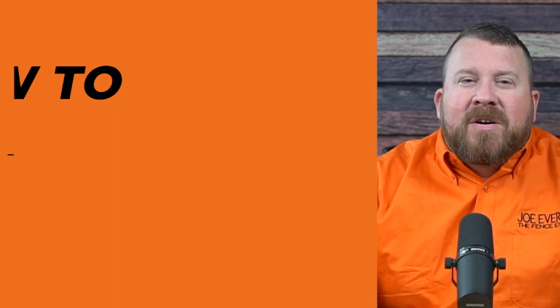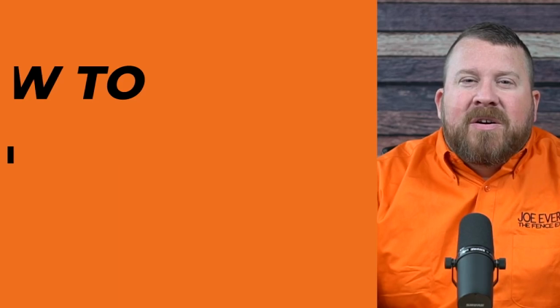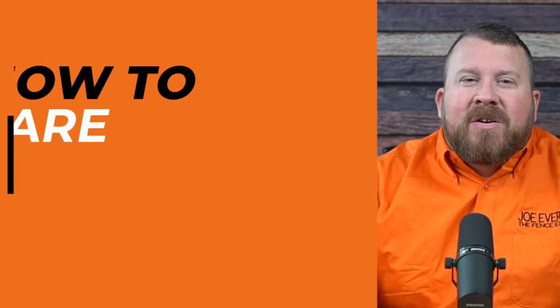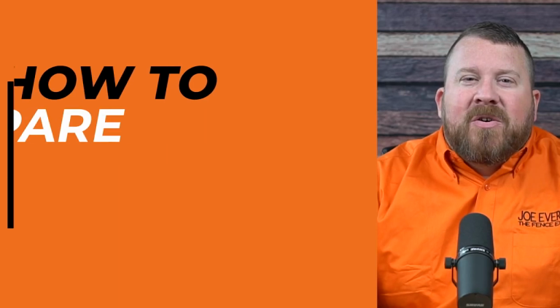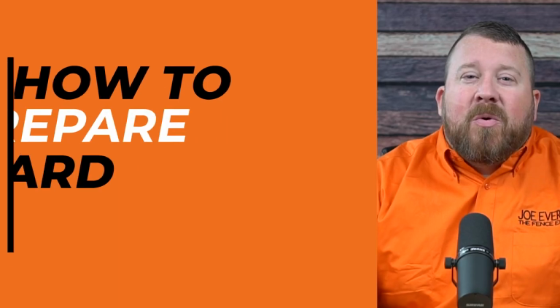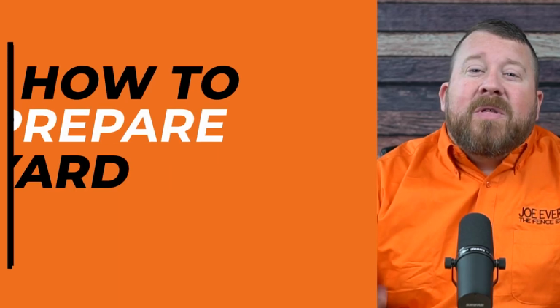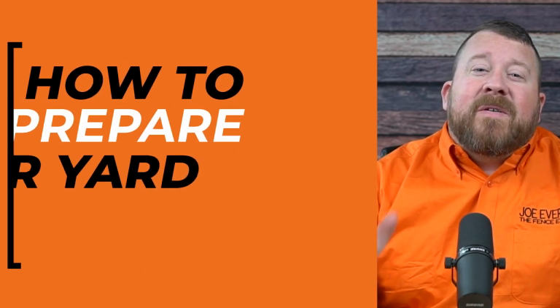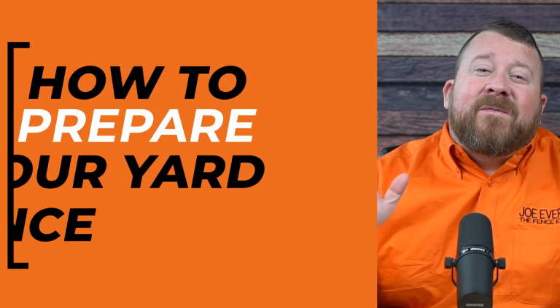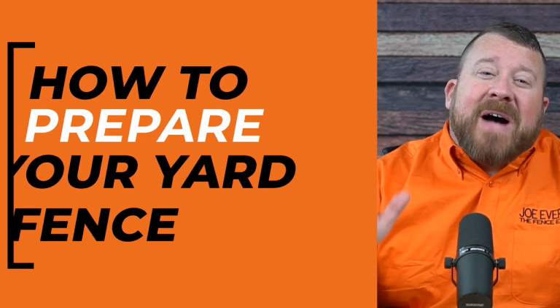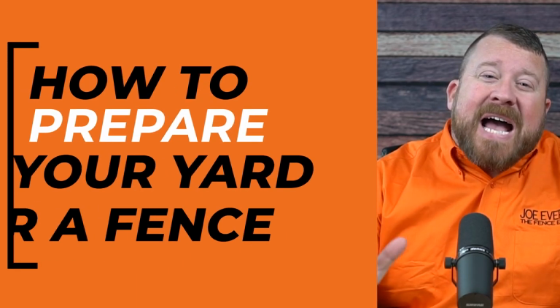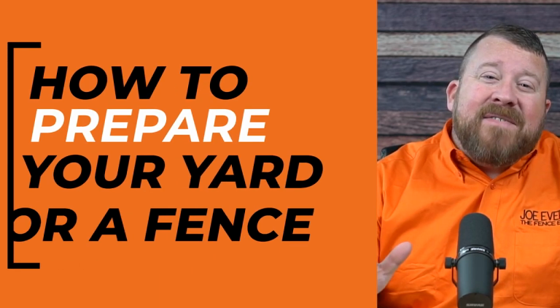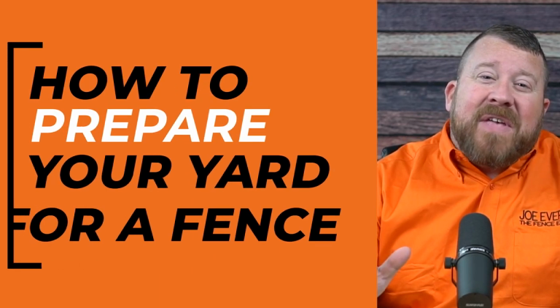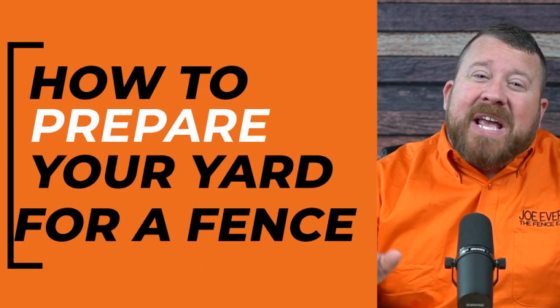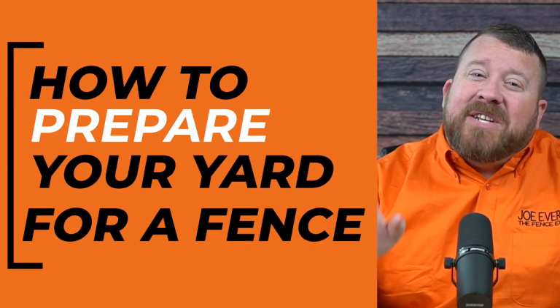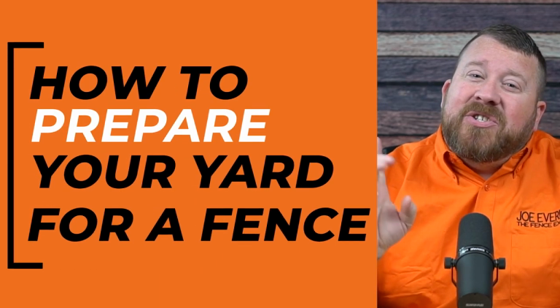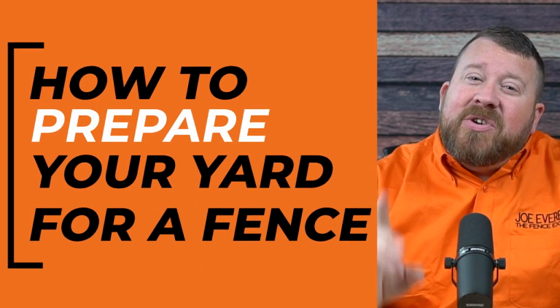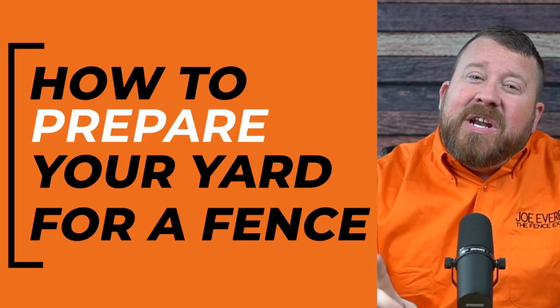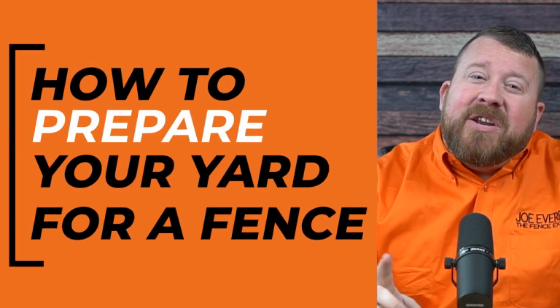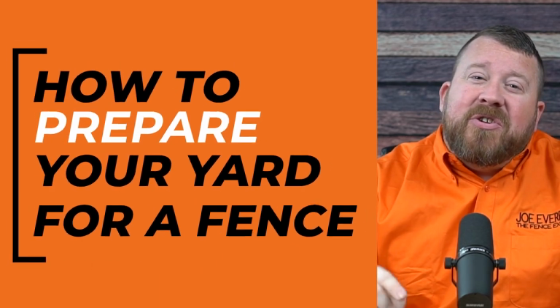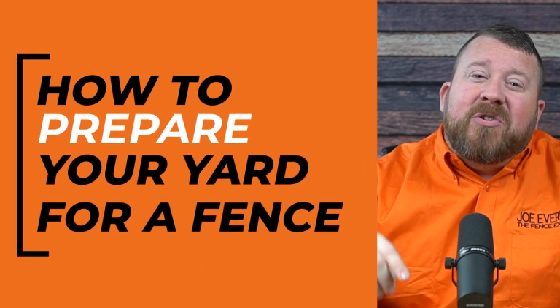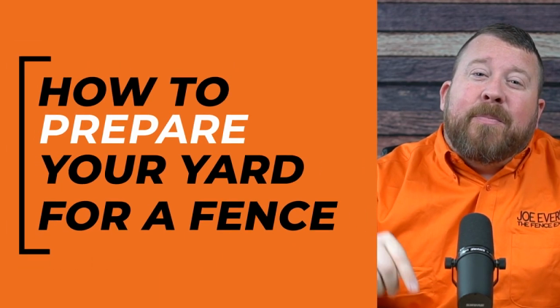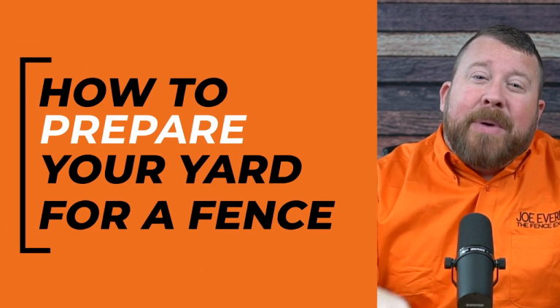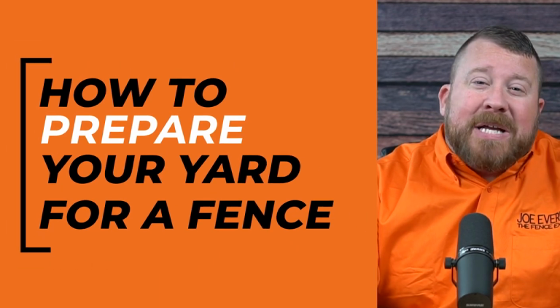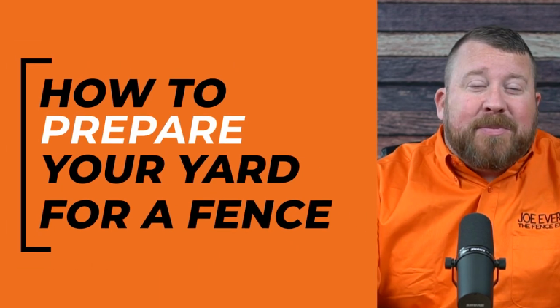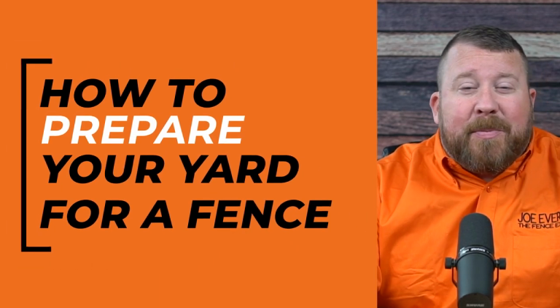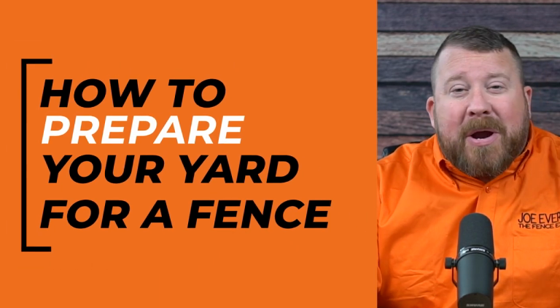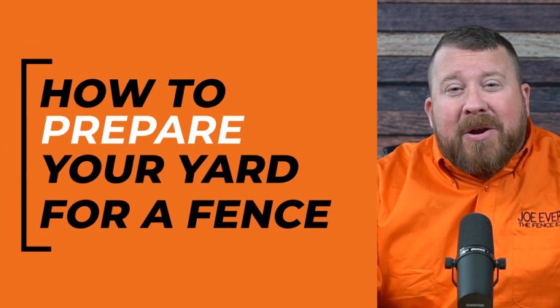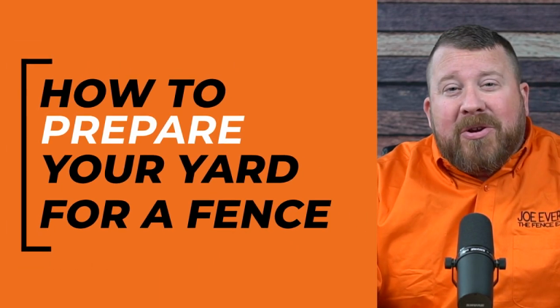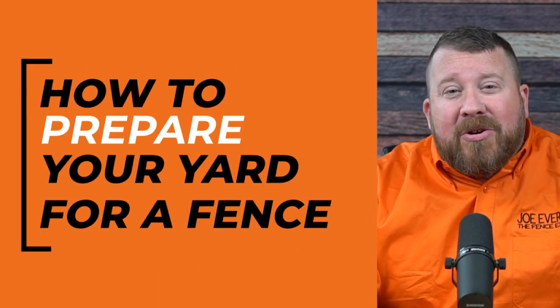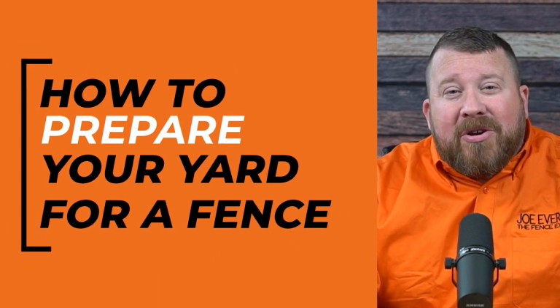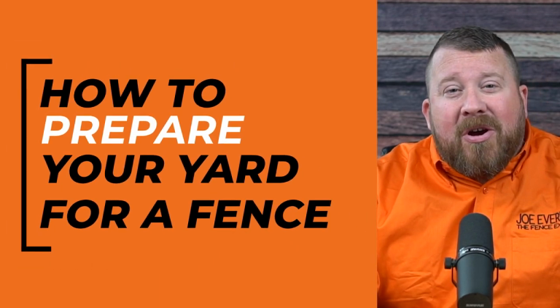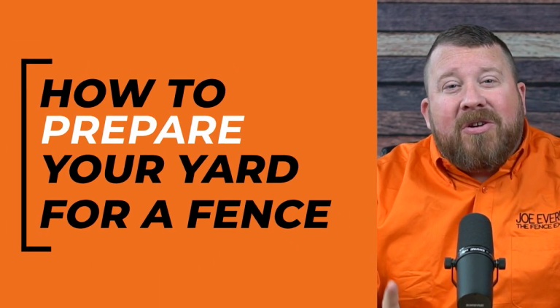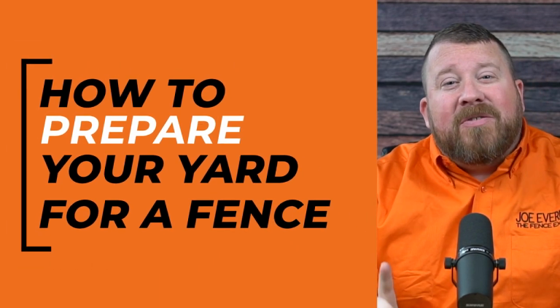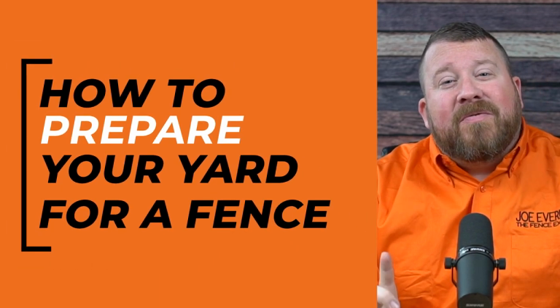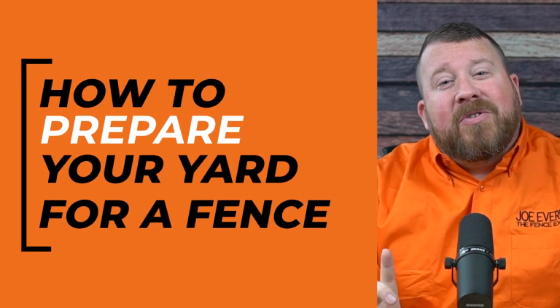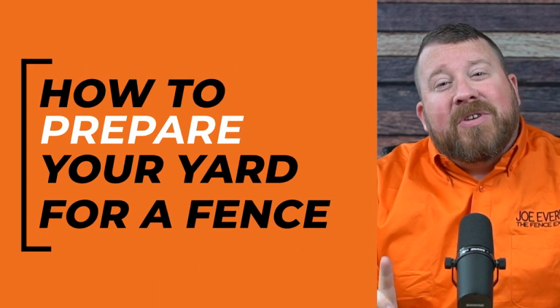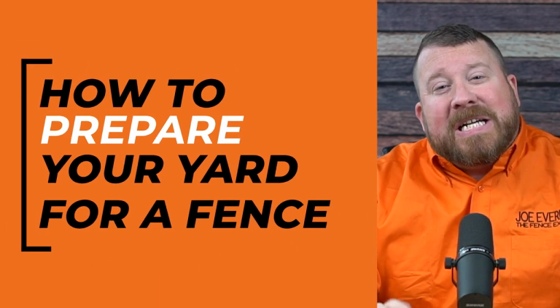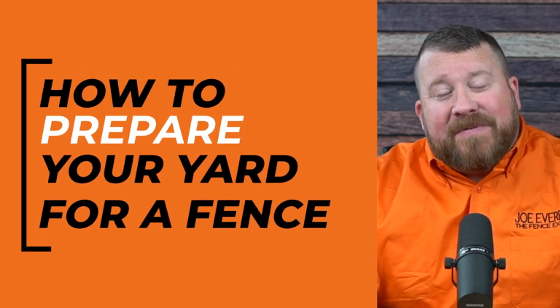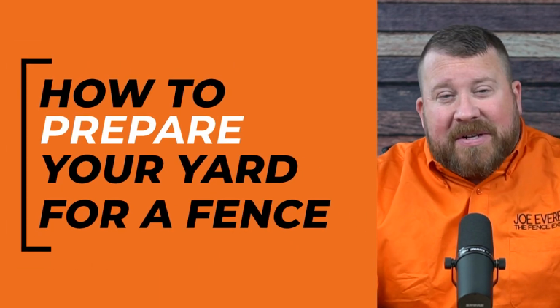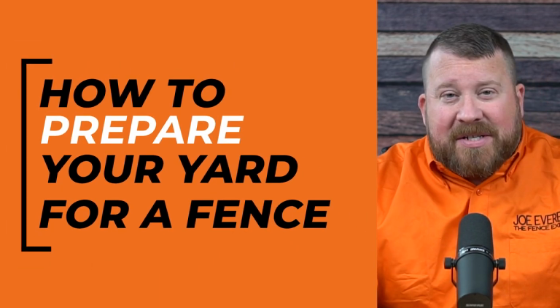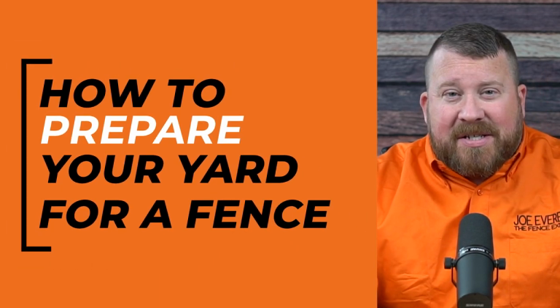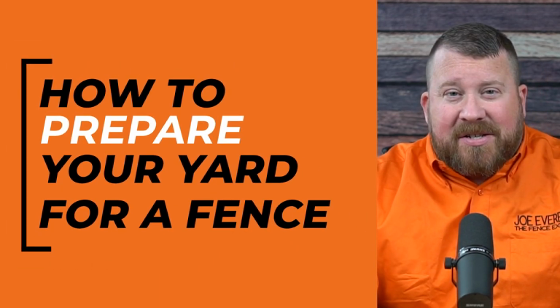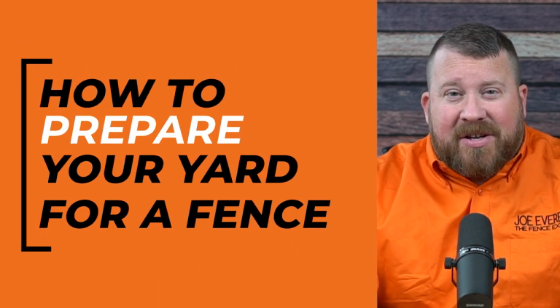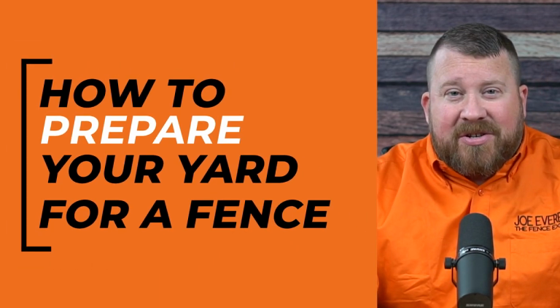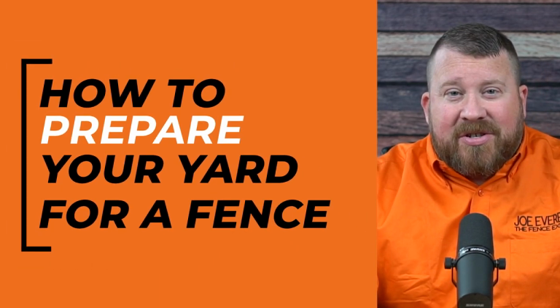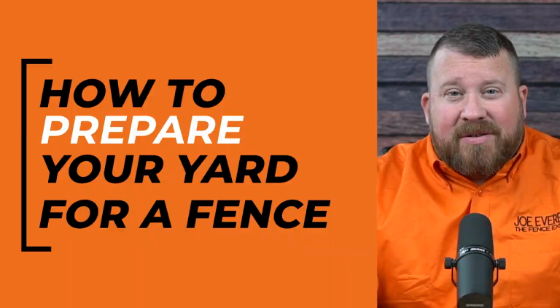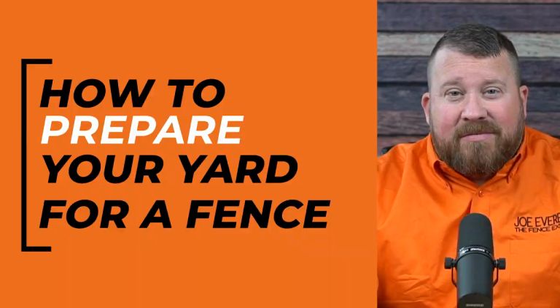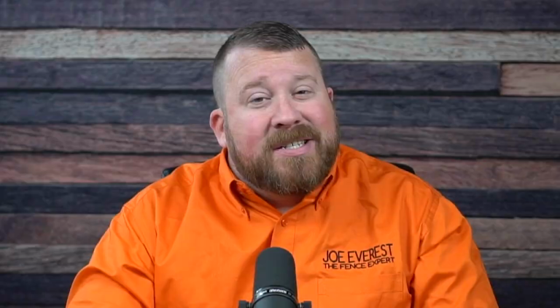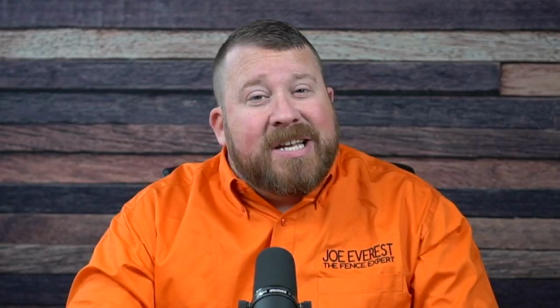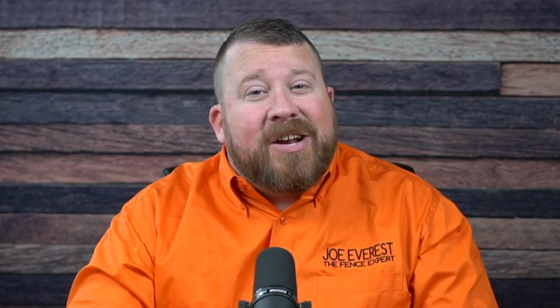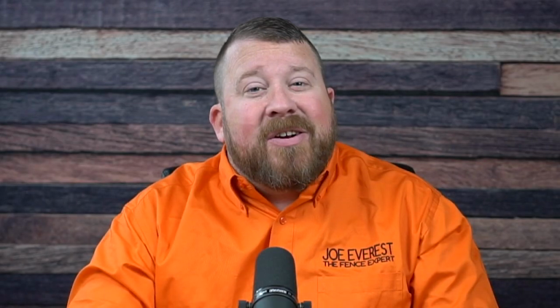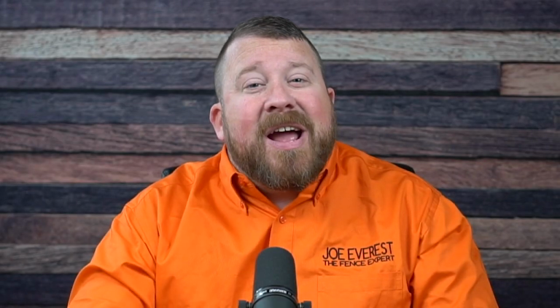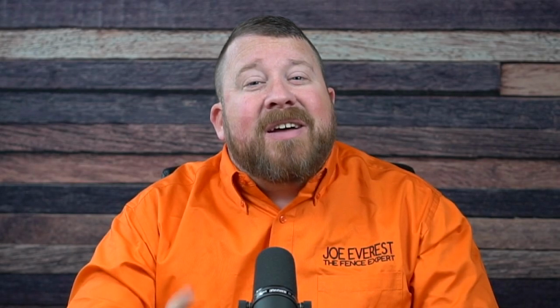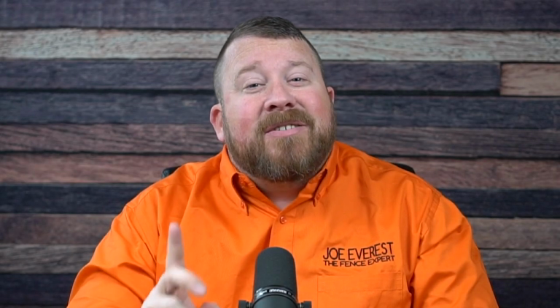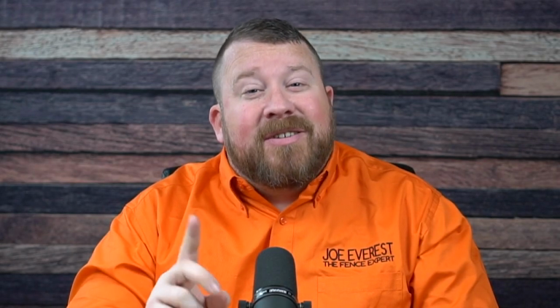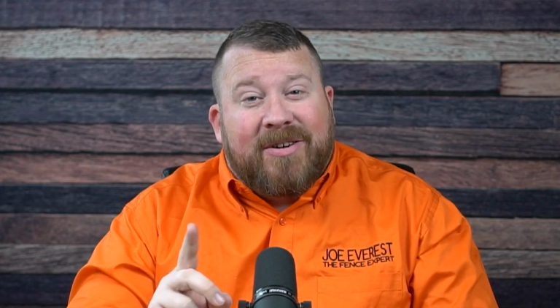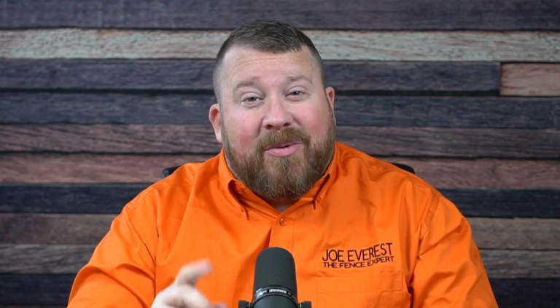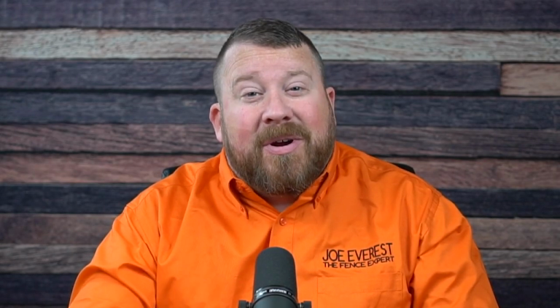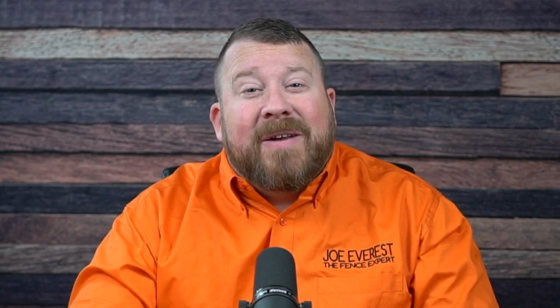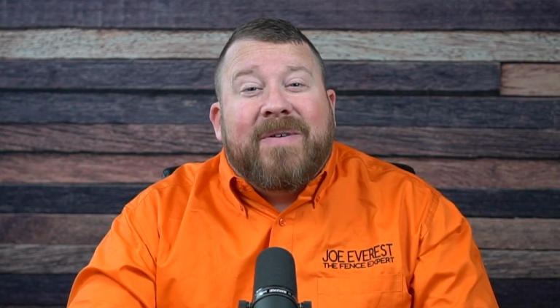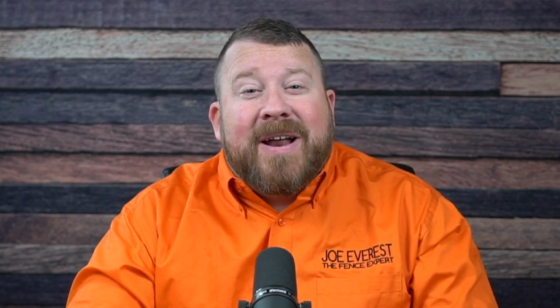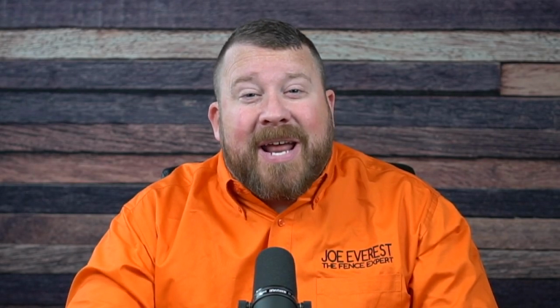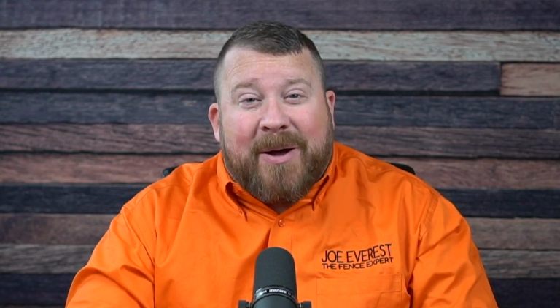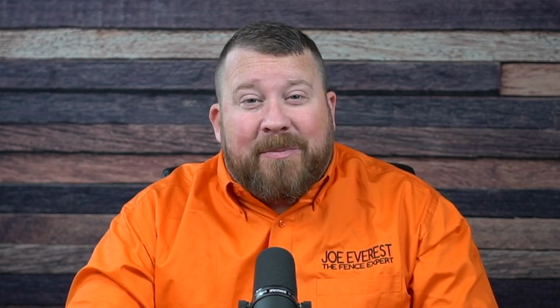What are the five things you need to do to best prepare your yard for your next fence installation? Stick around, we're going to find out.